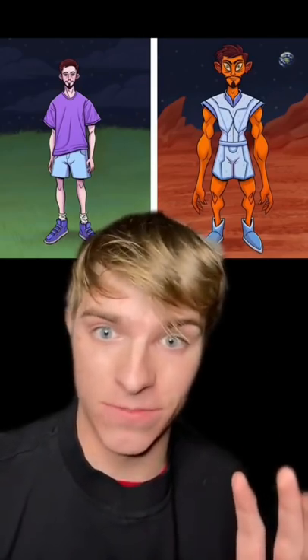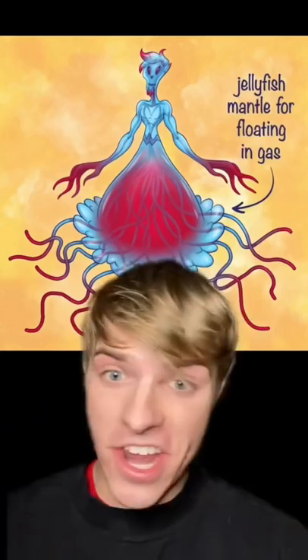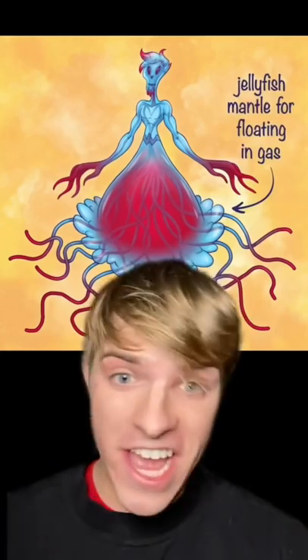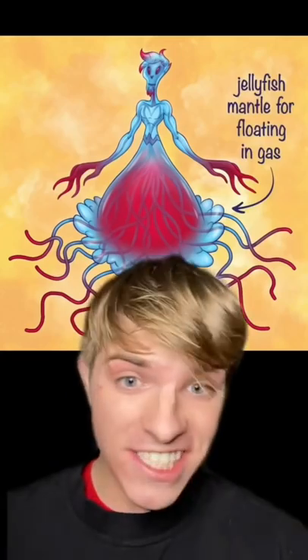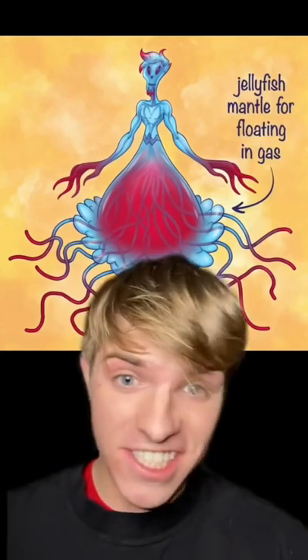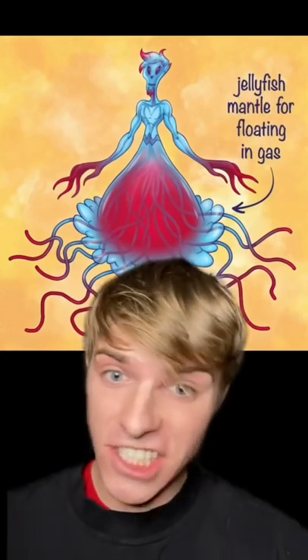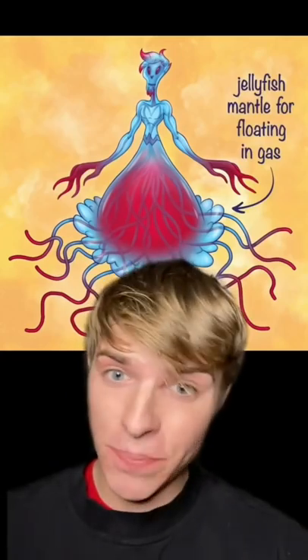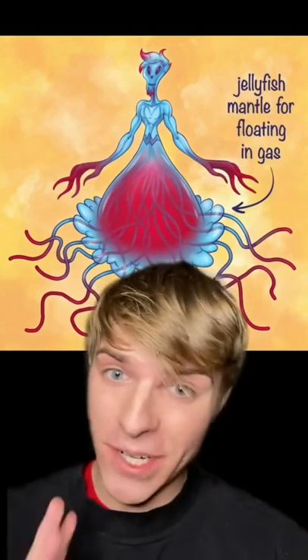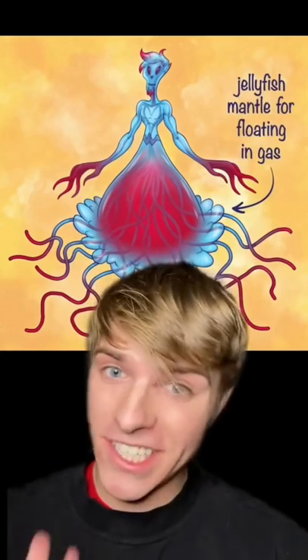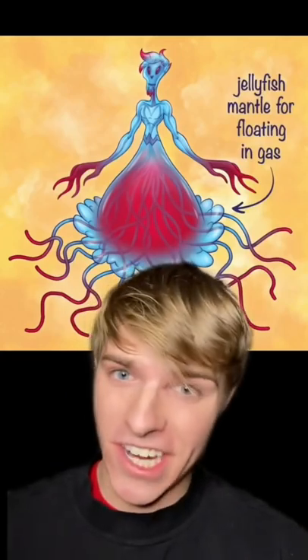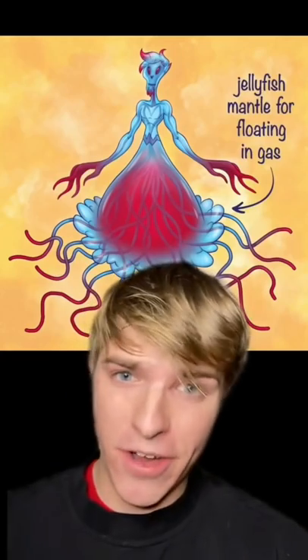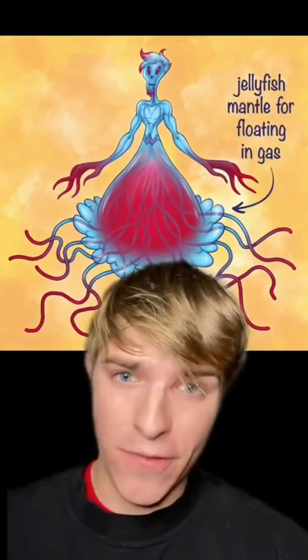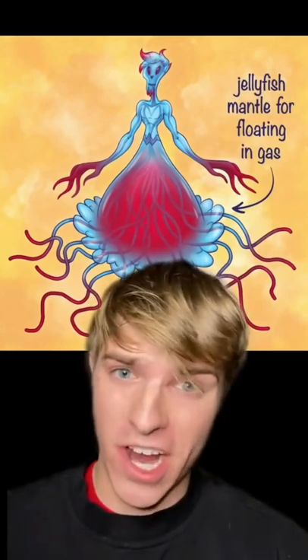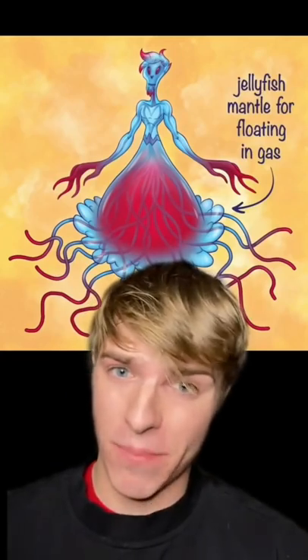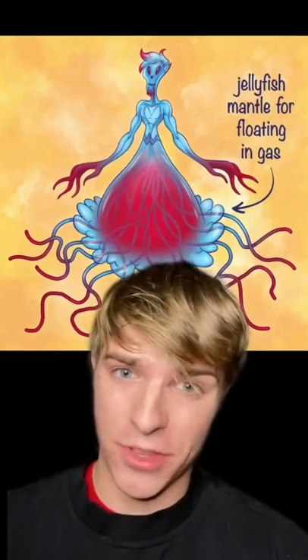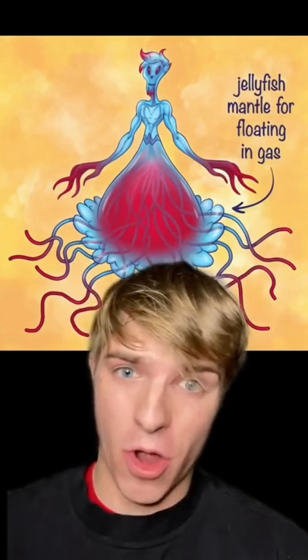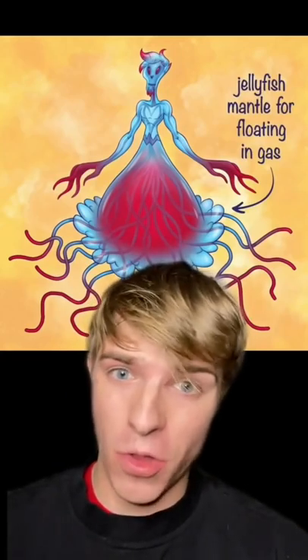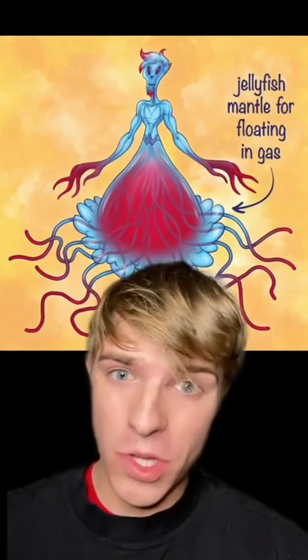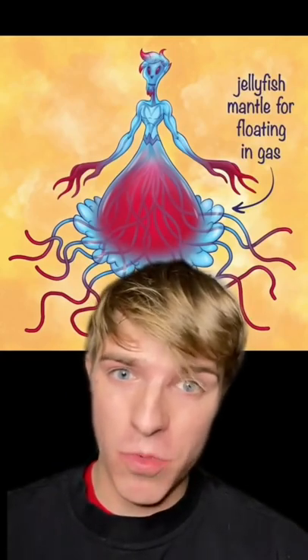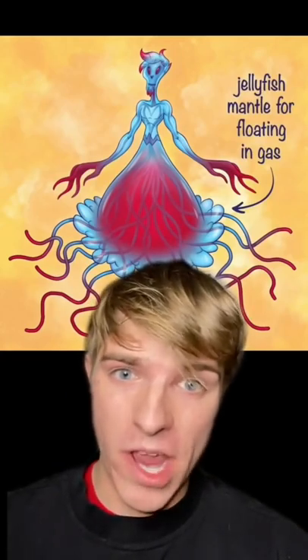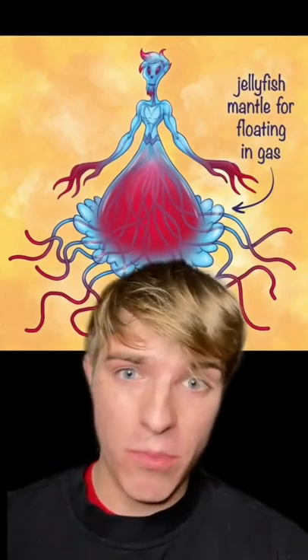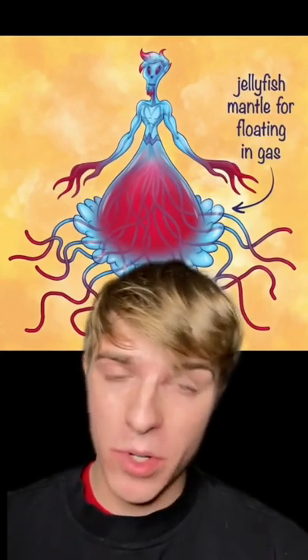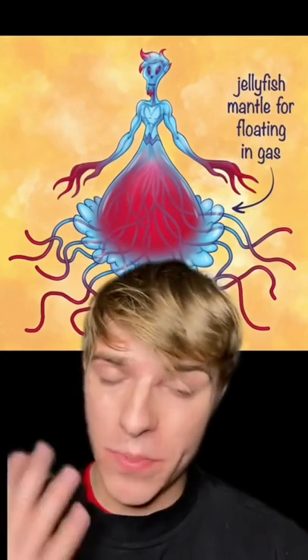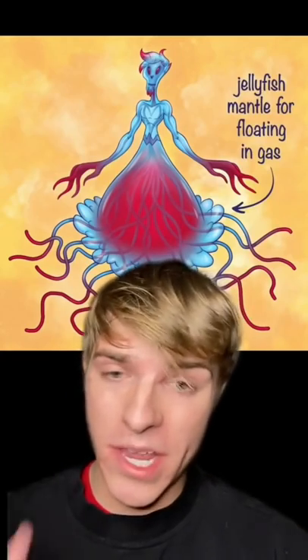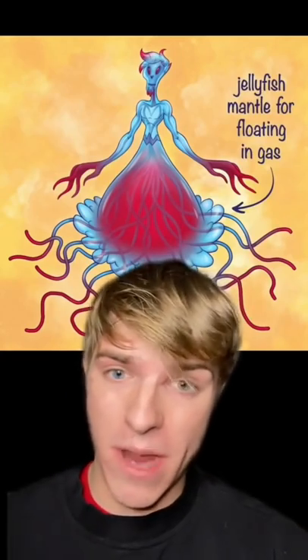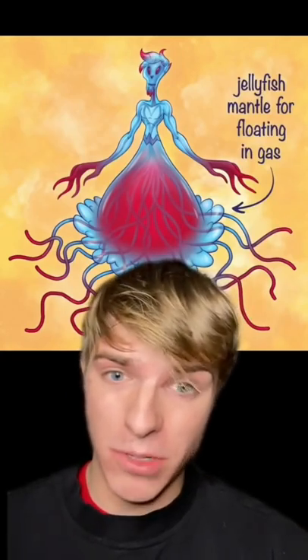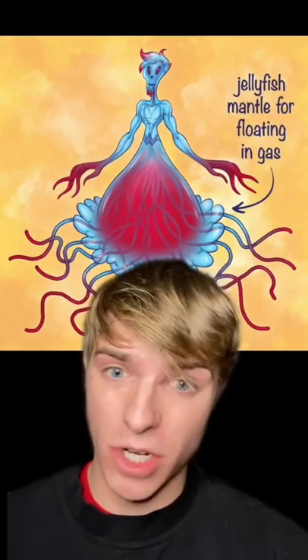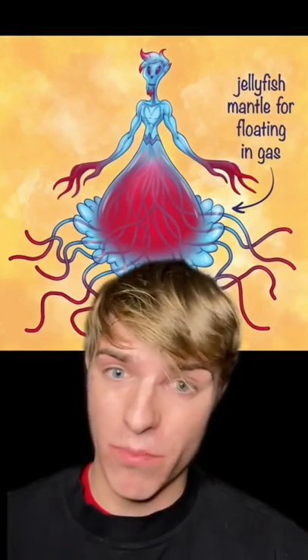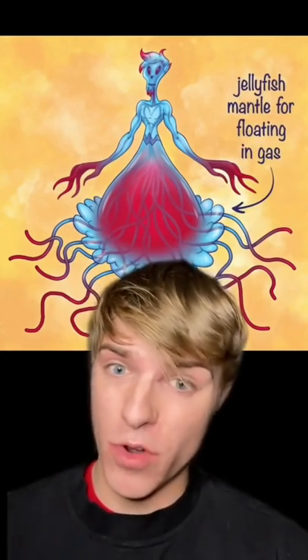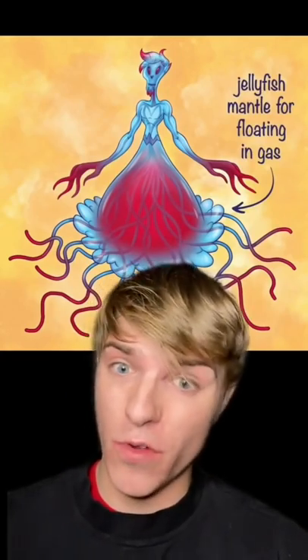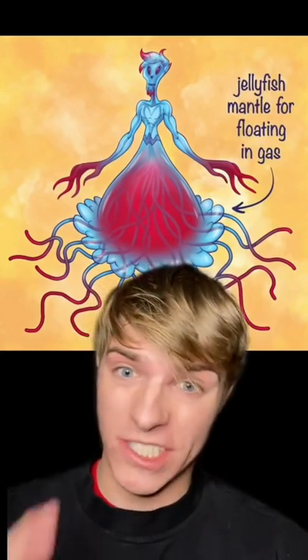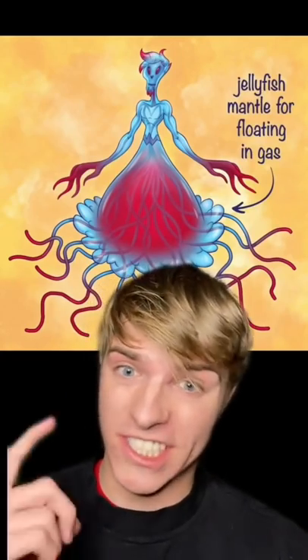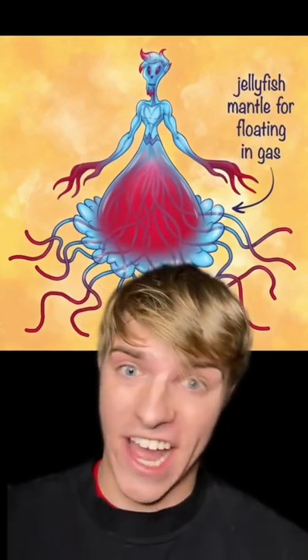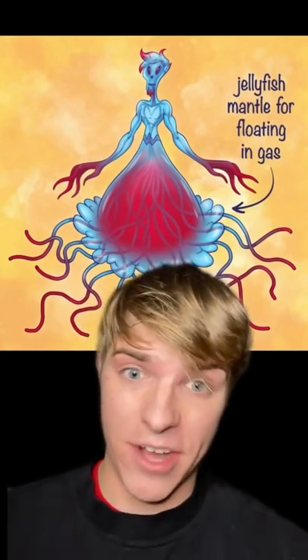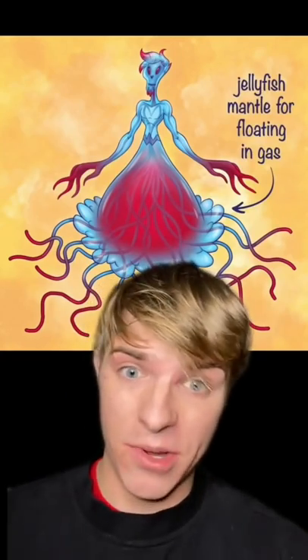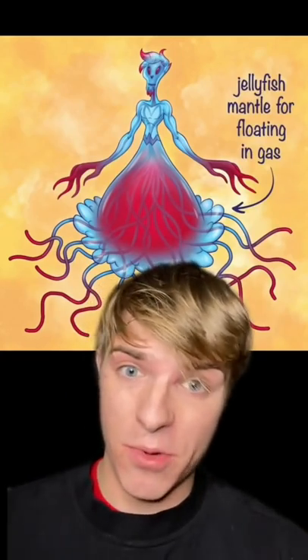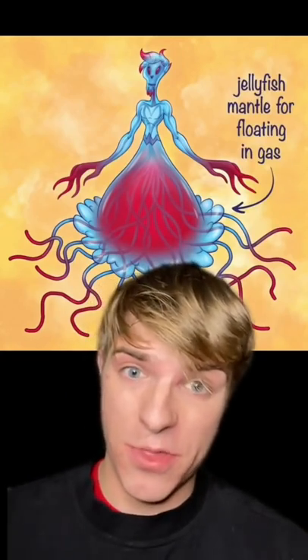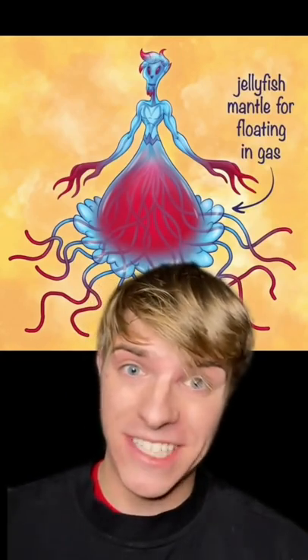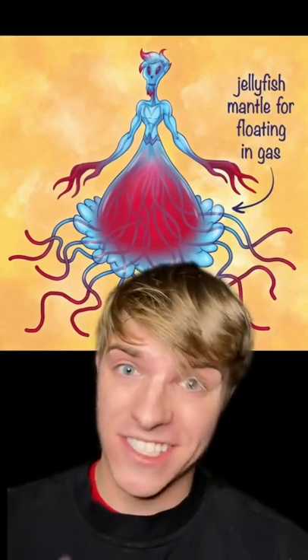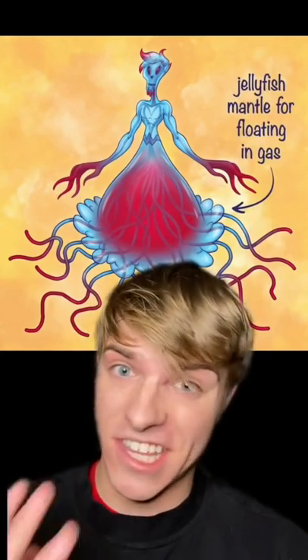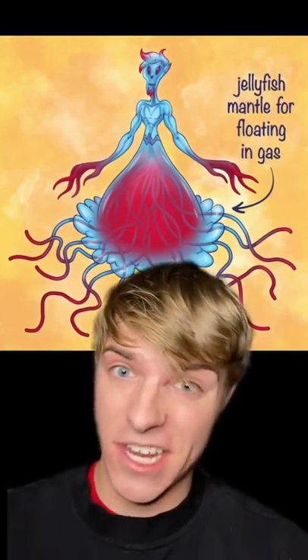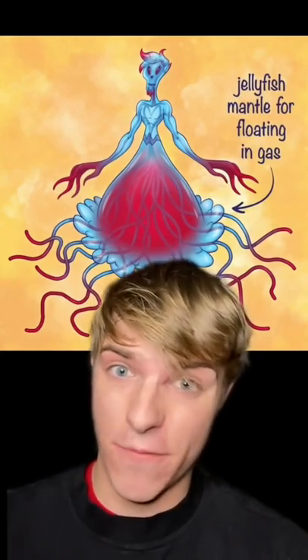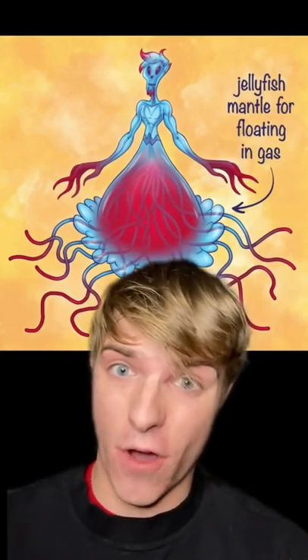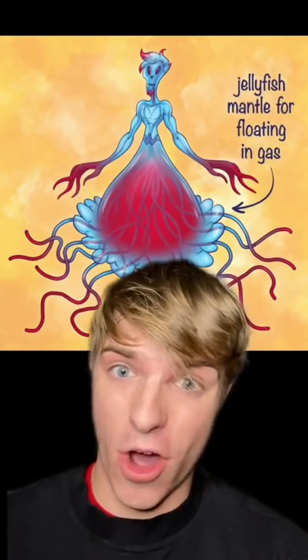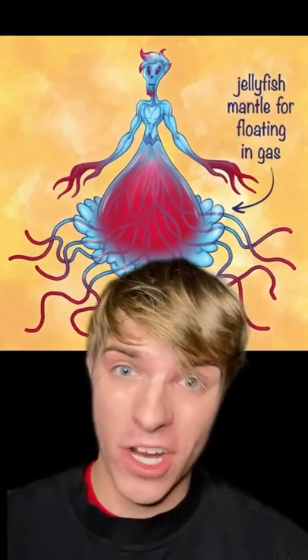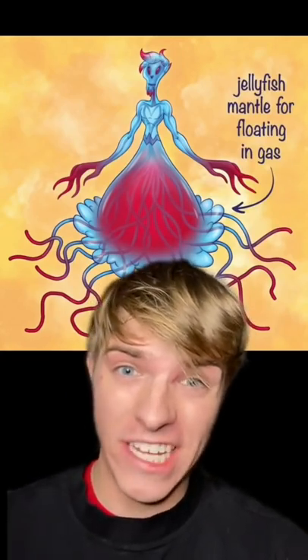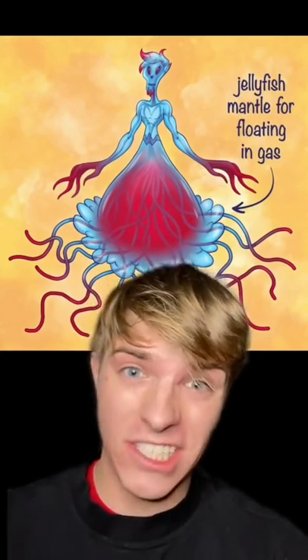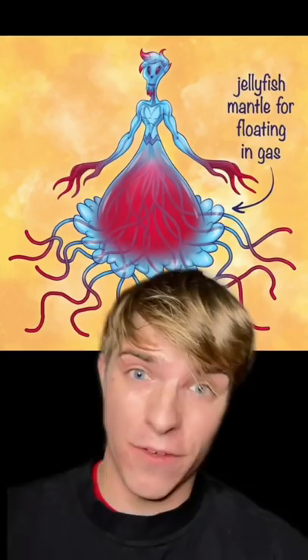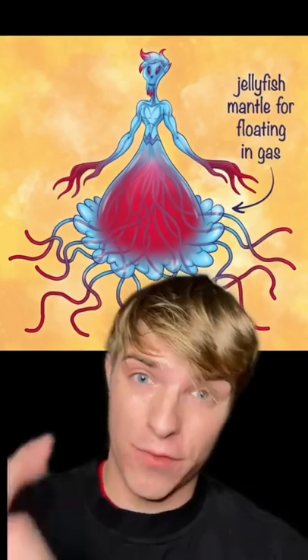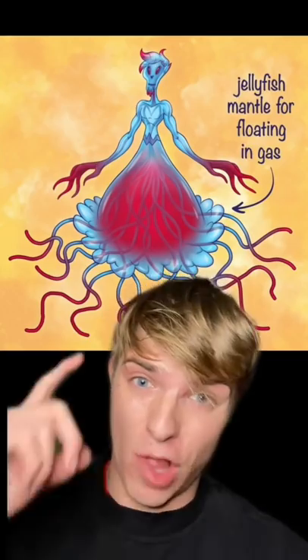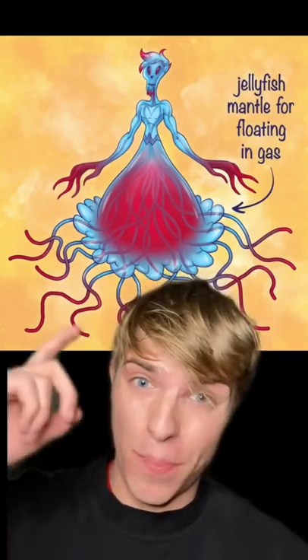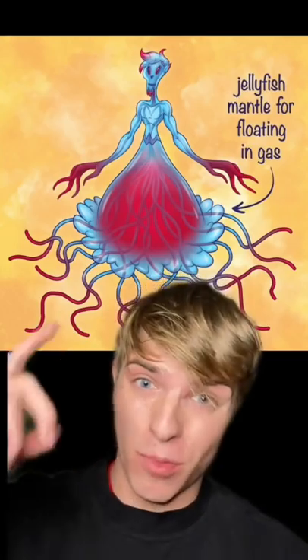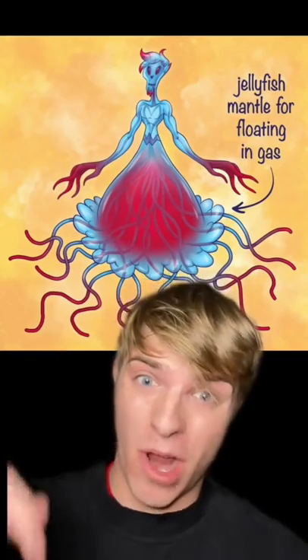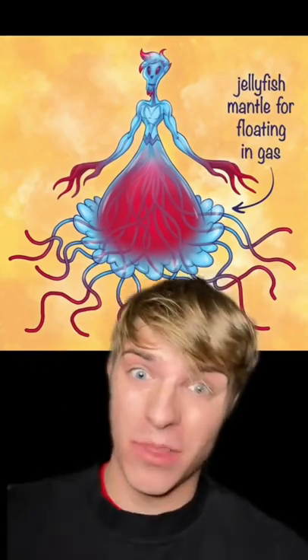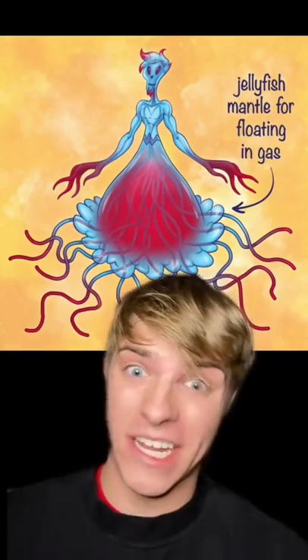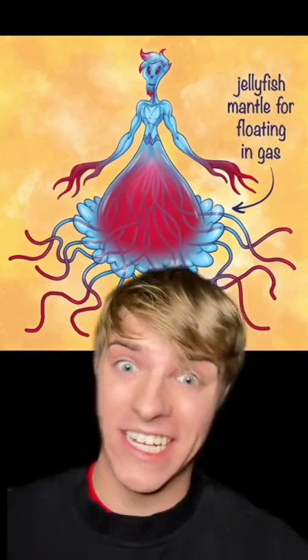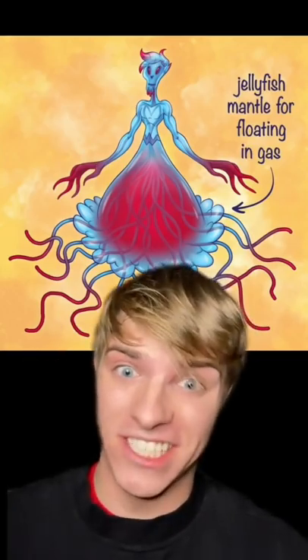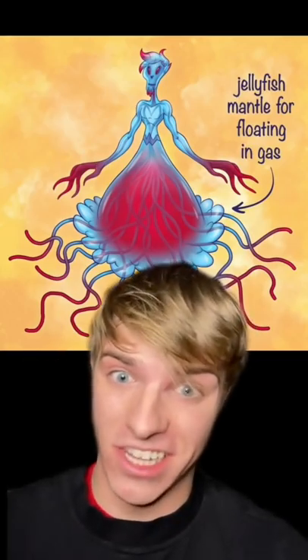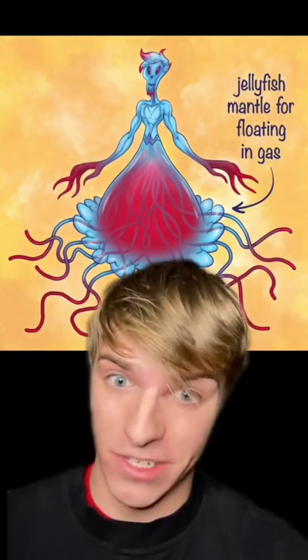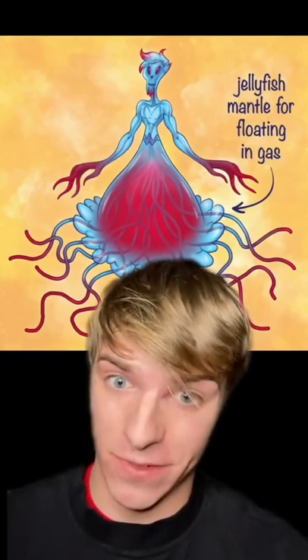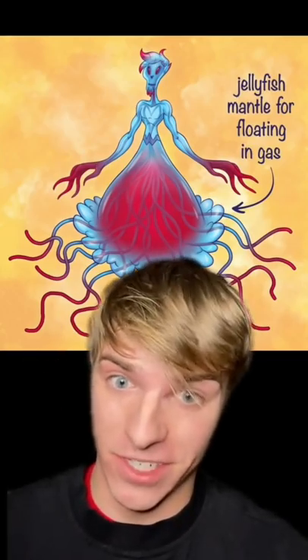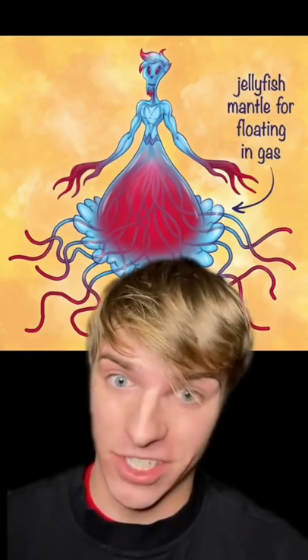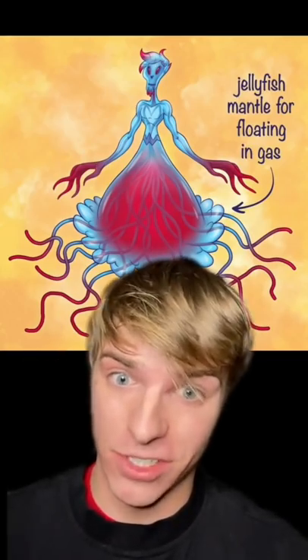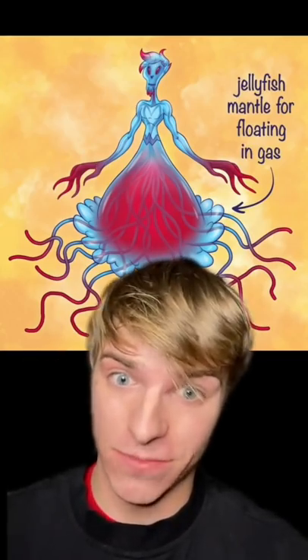Next, this is pretty terrifying, but the only way we would be able to move on Saturn with its thick fog is to flop around like a jellyfish.